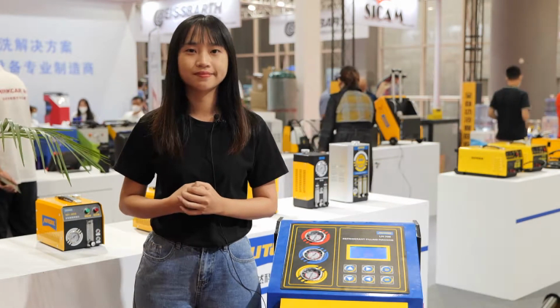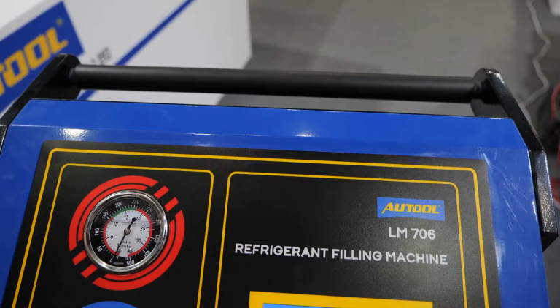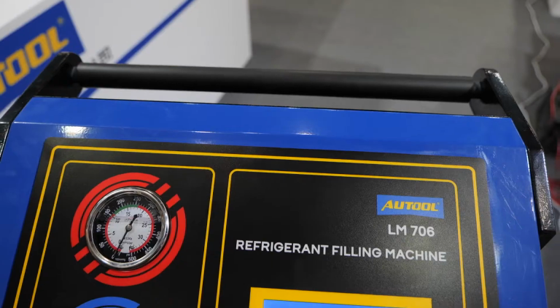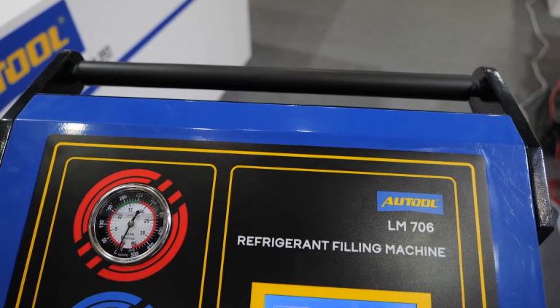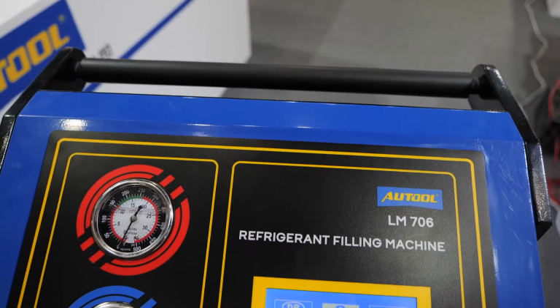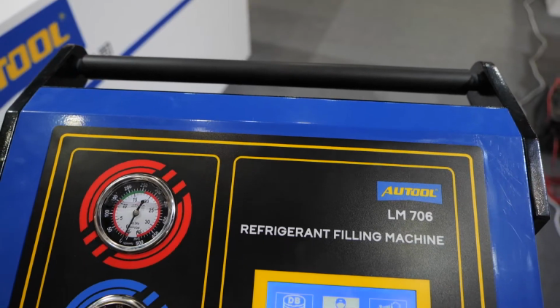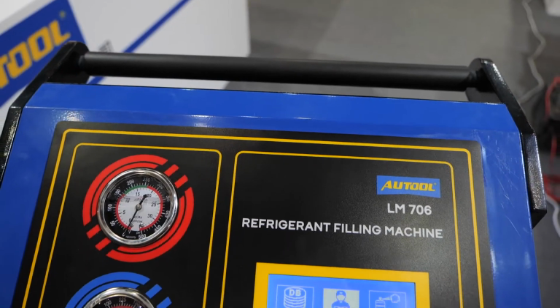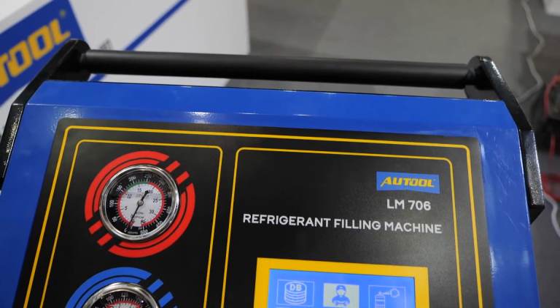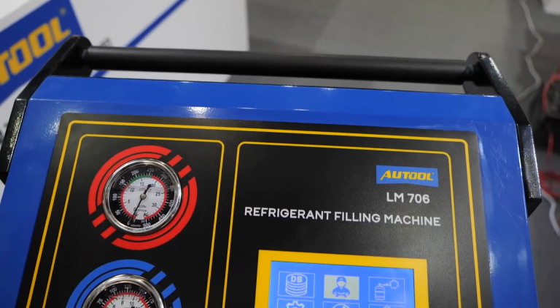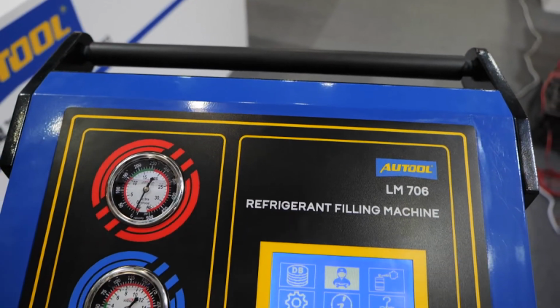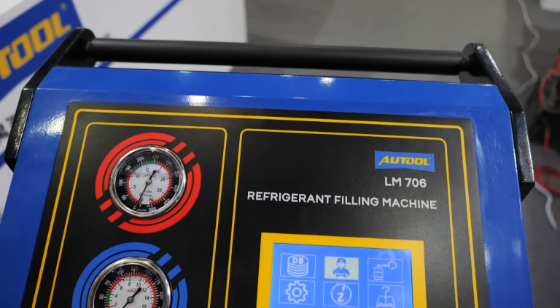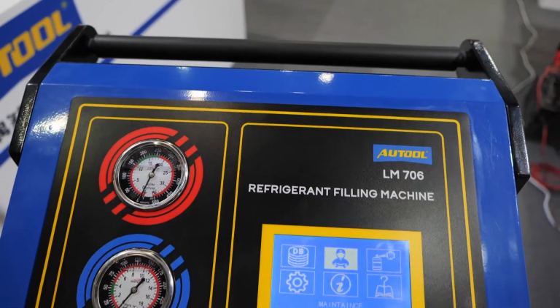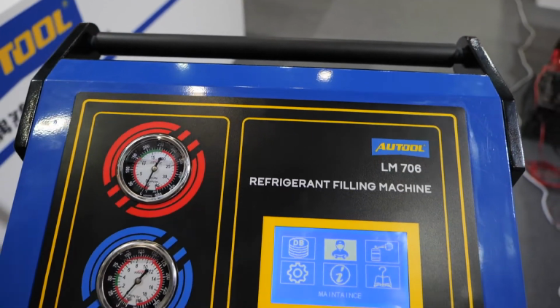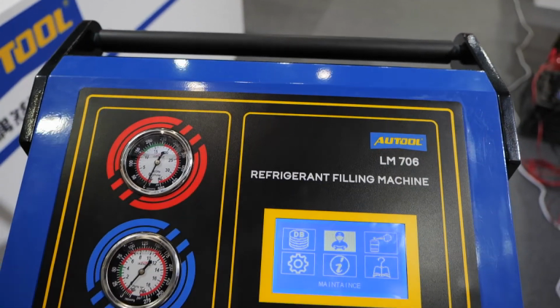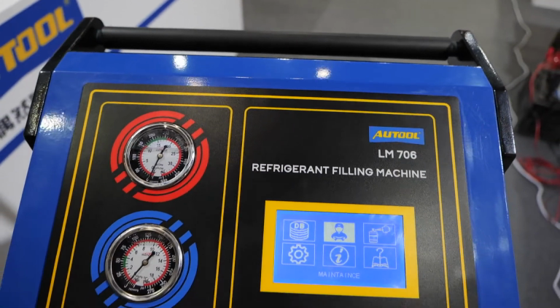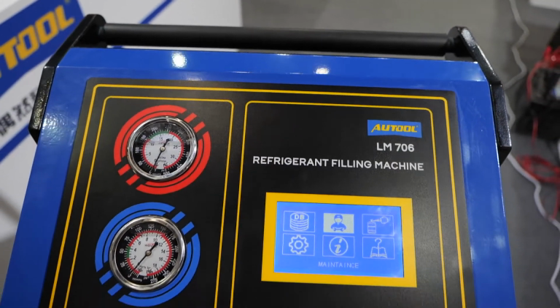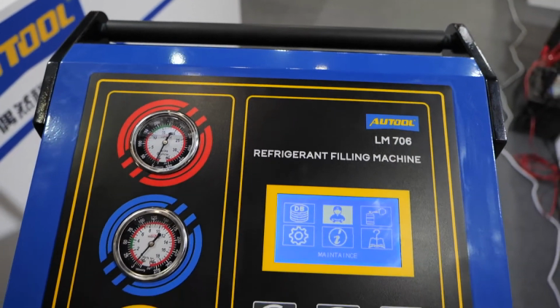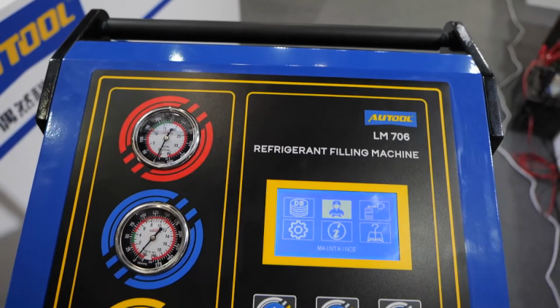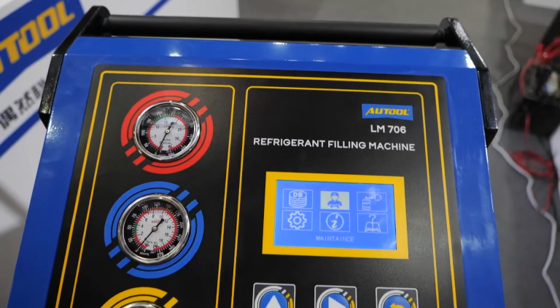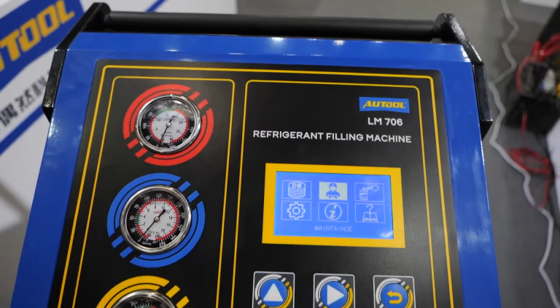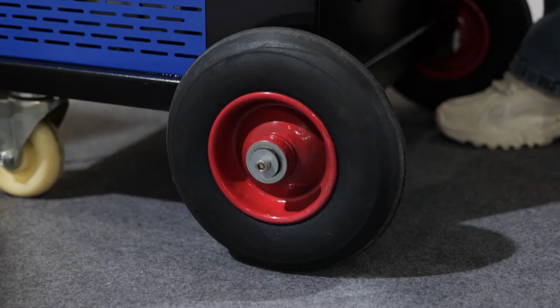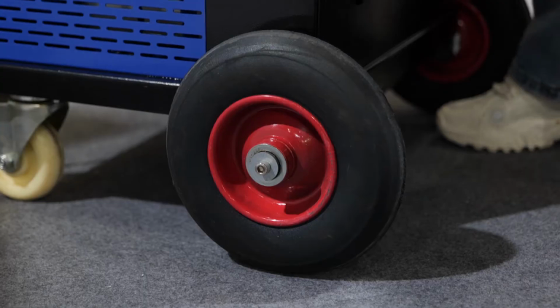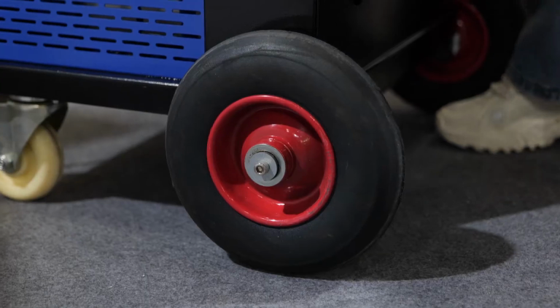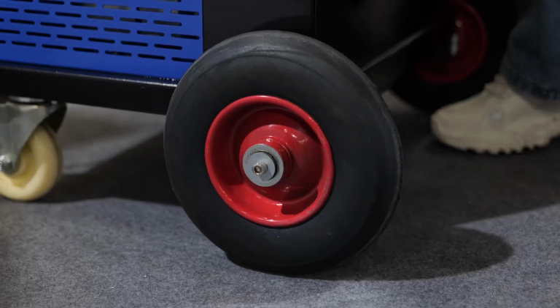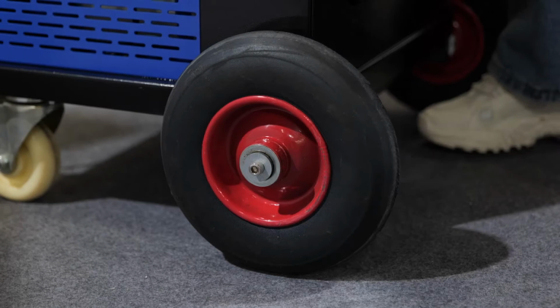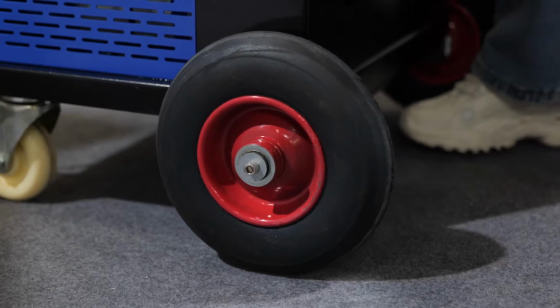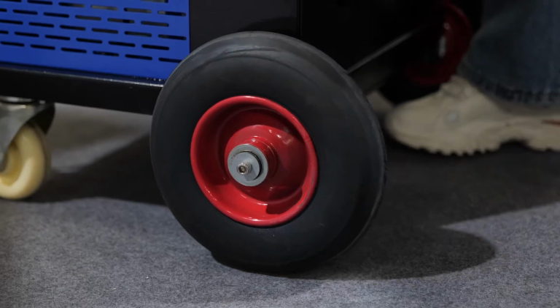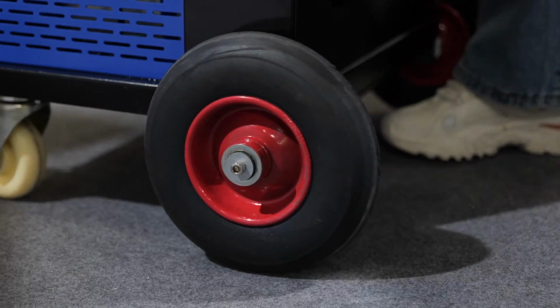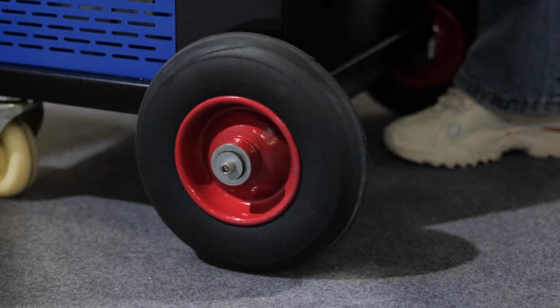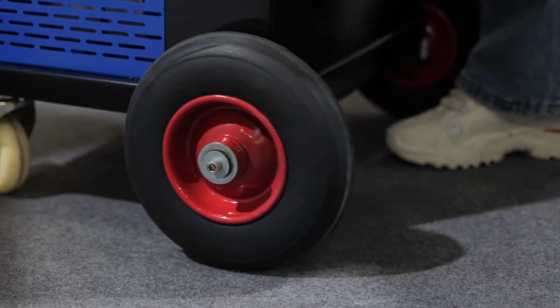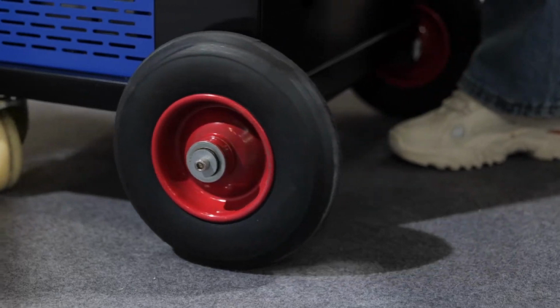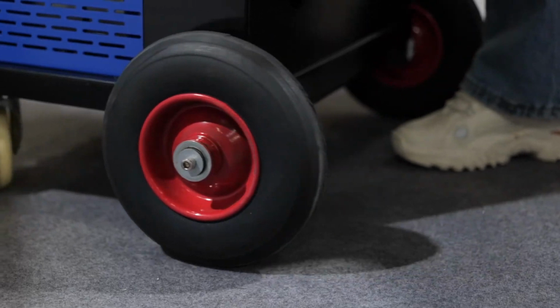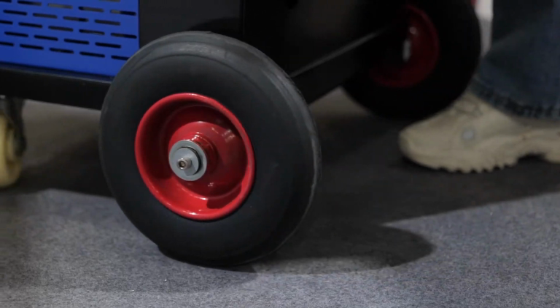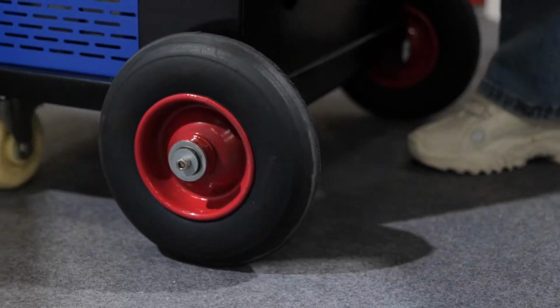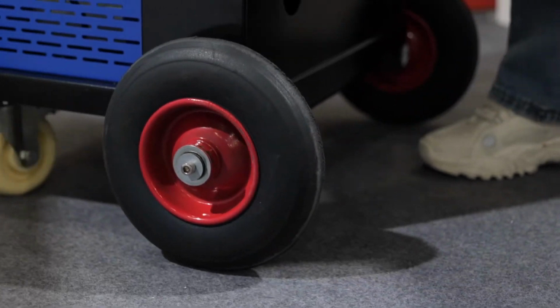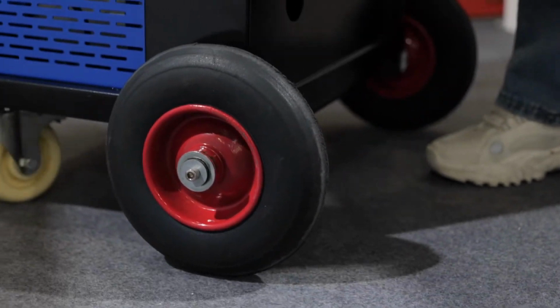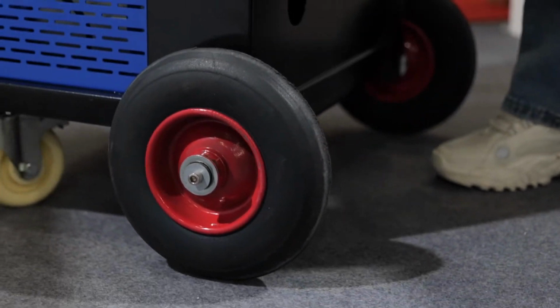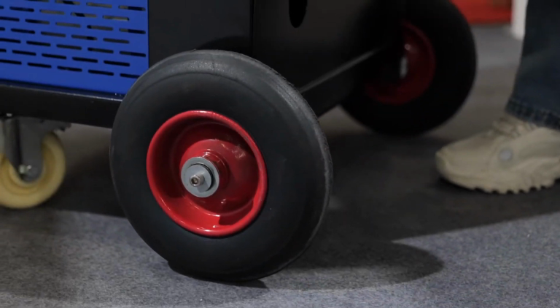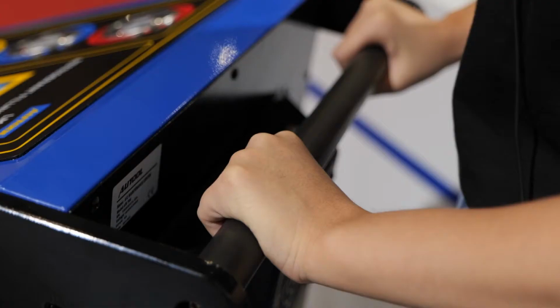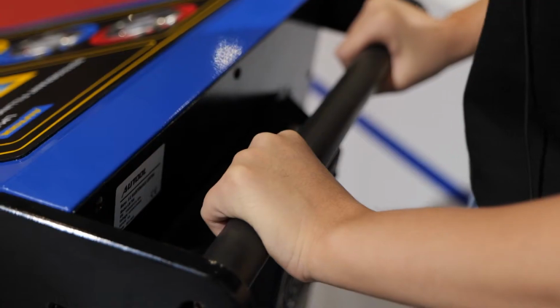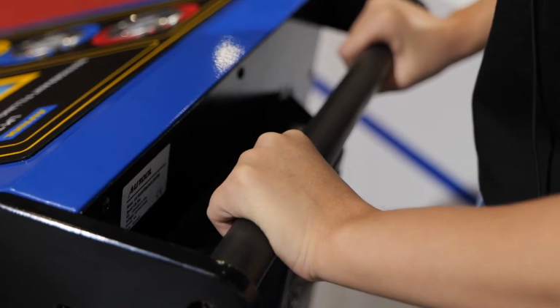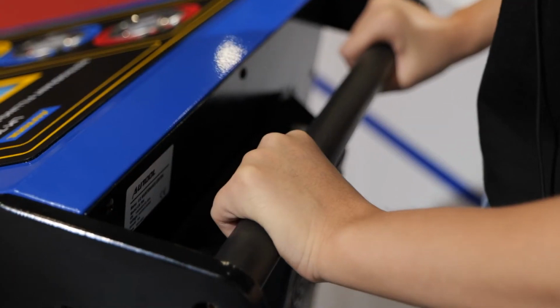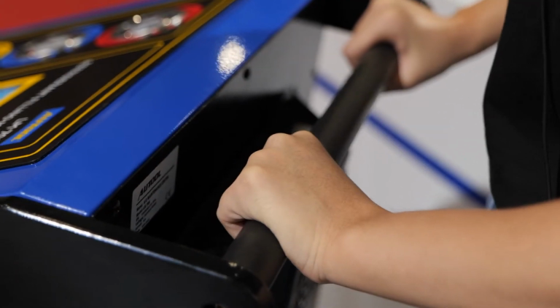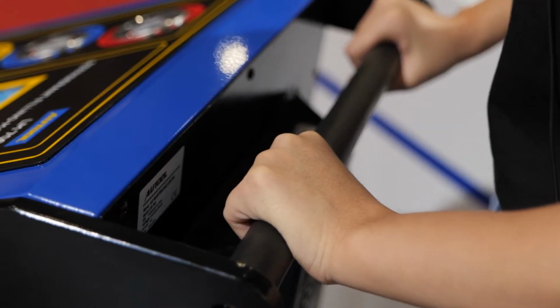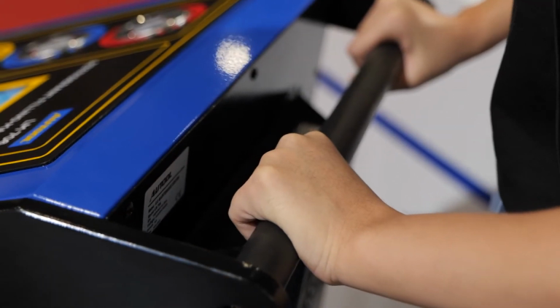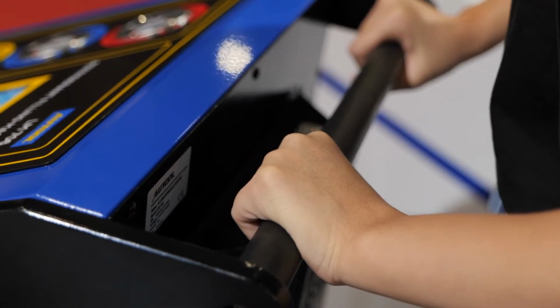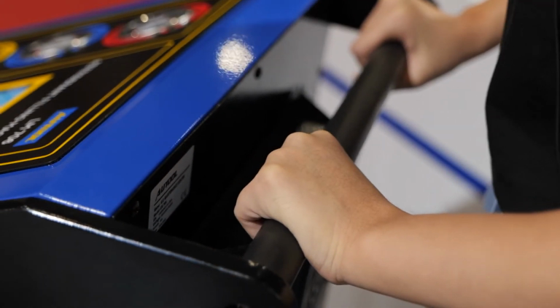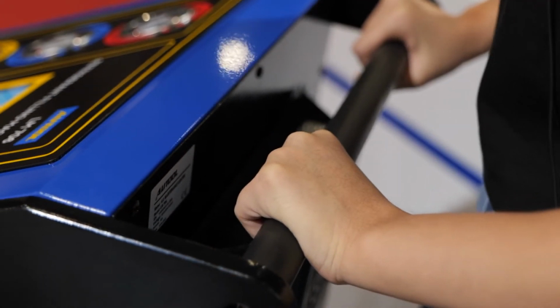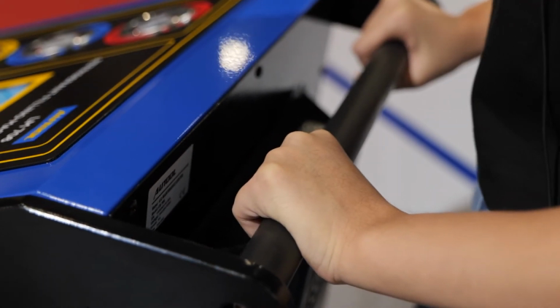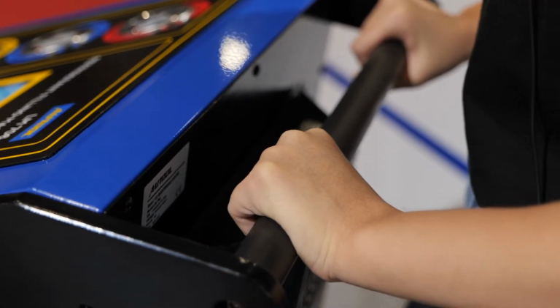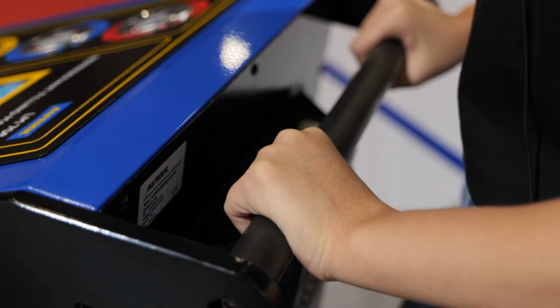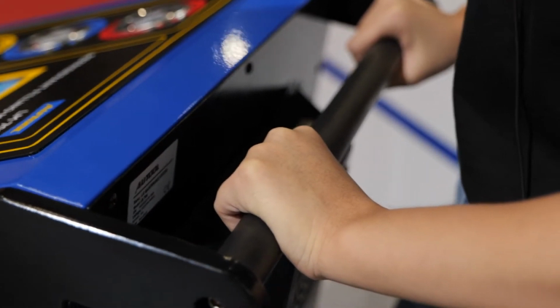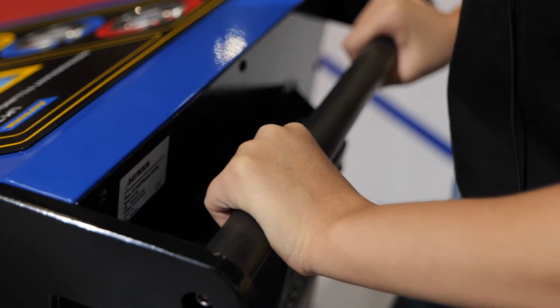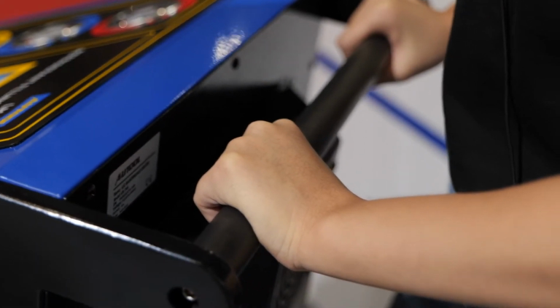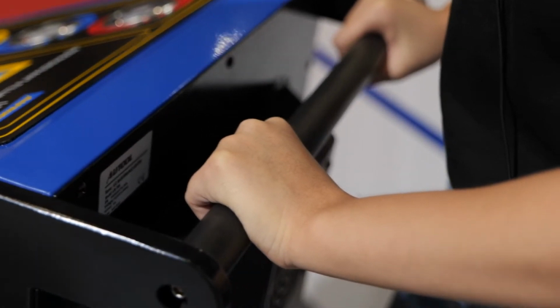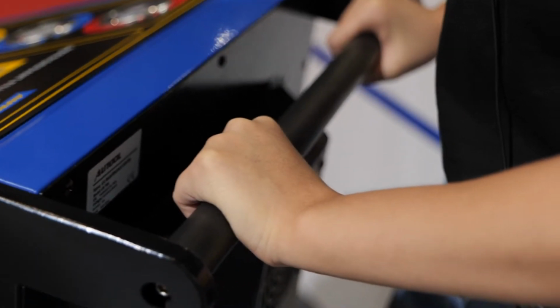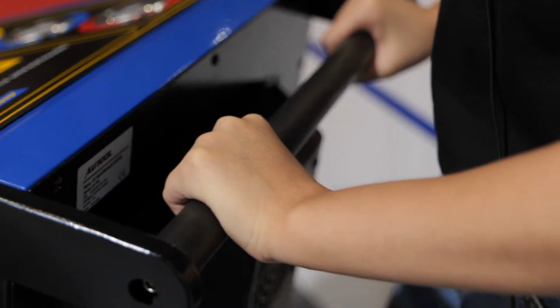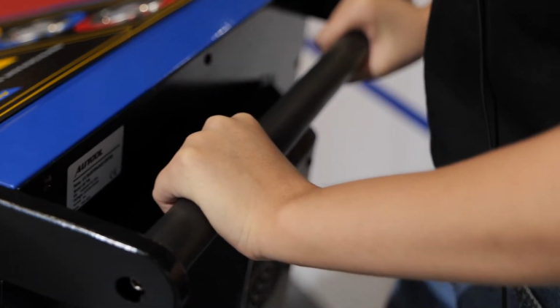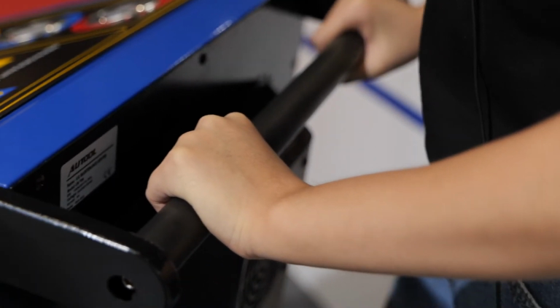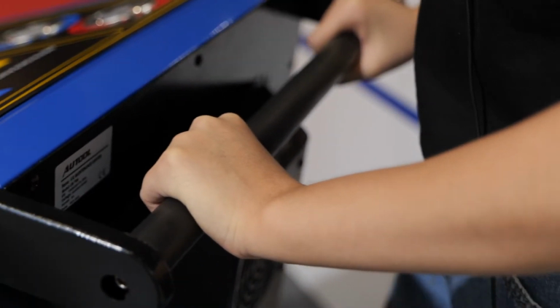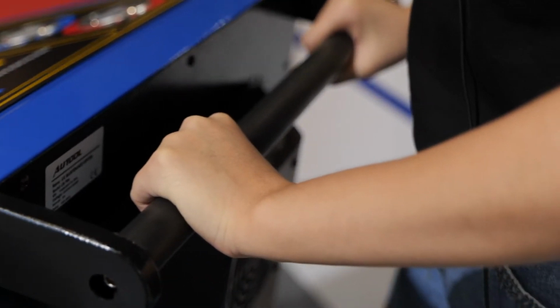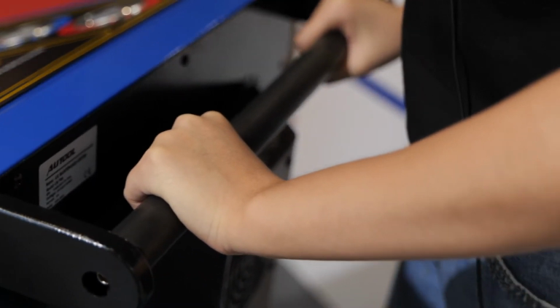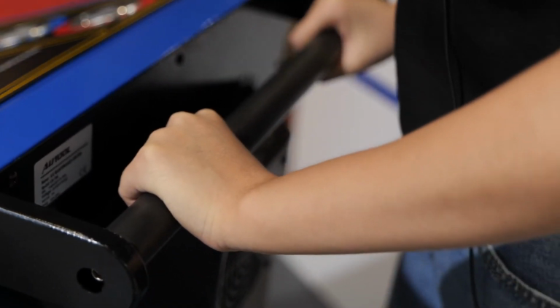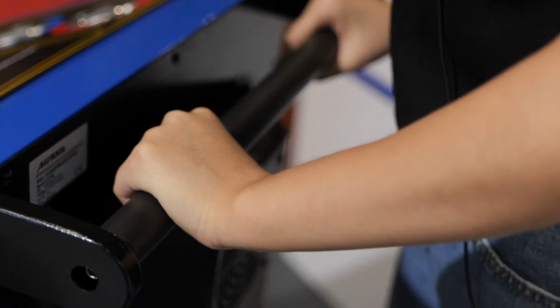This machine is kind of heavy duty, so it comes with rollers at the bottom which allows you to easily move it around.